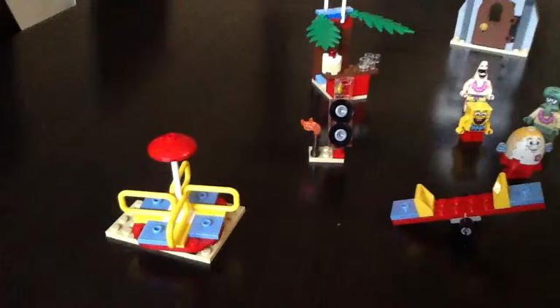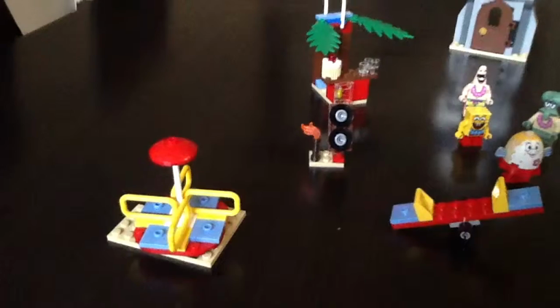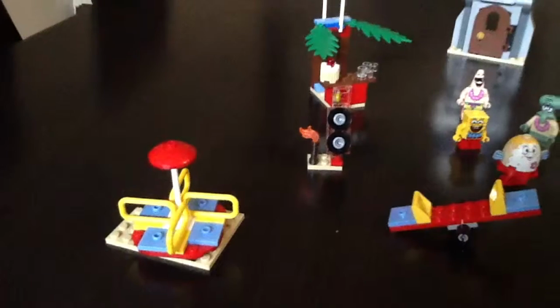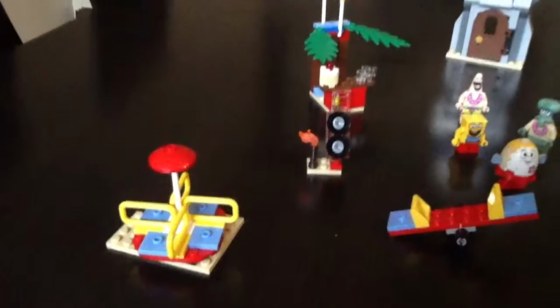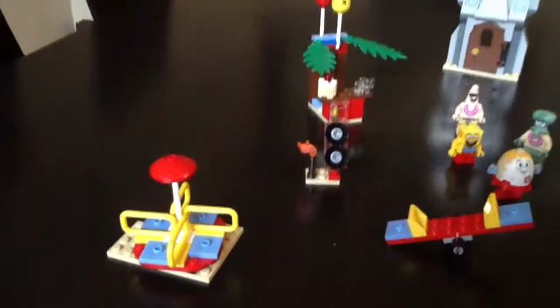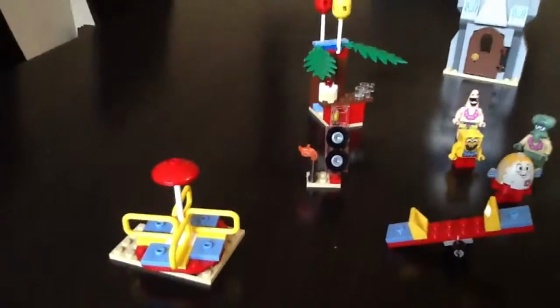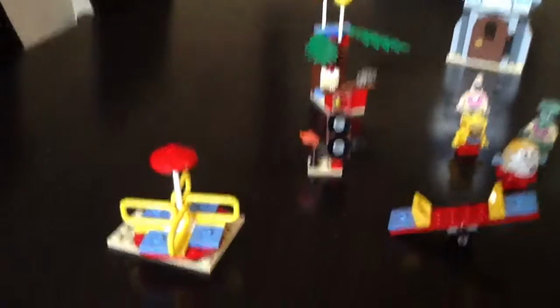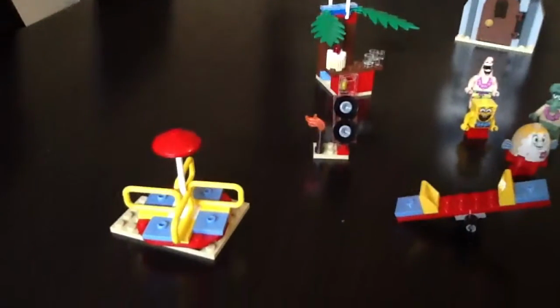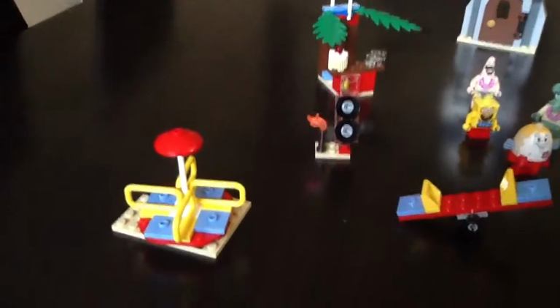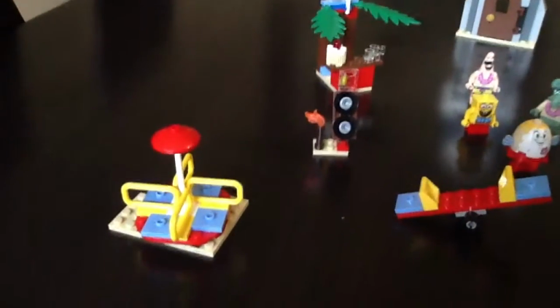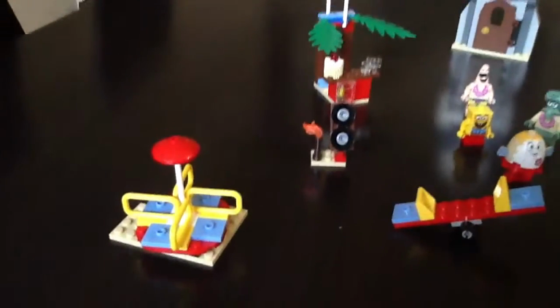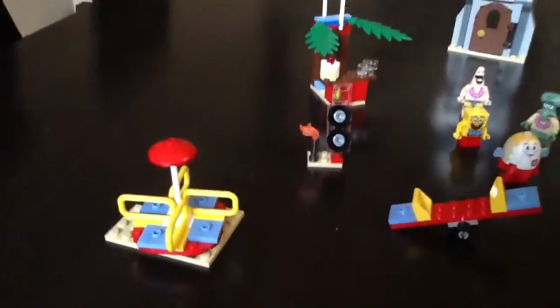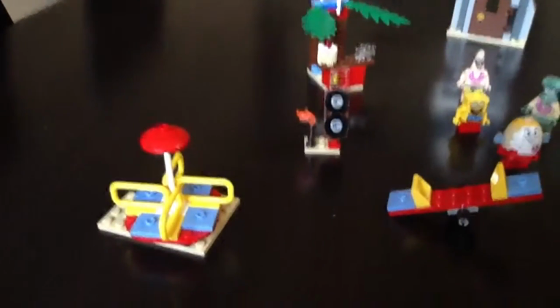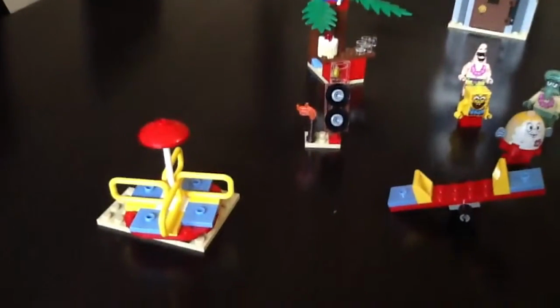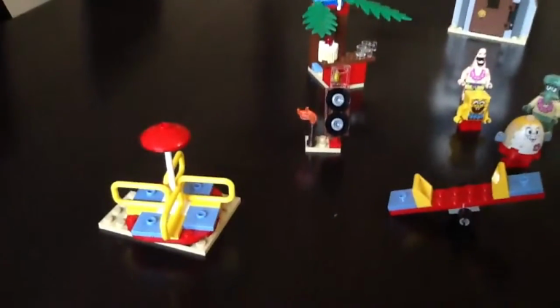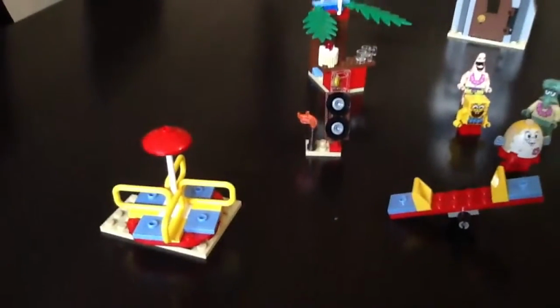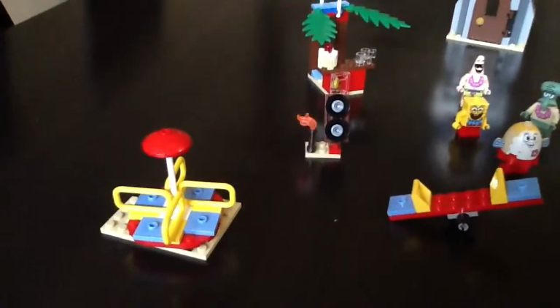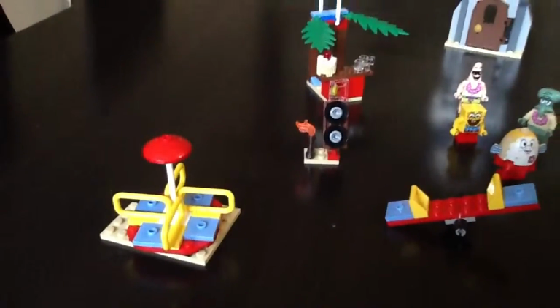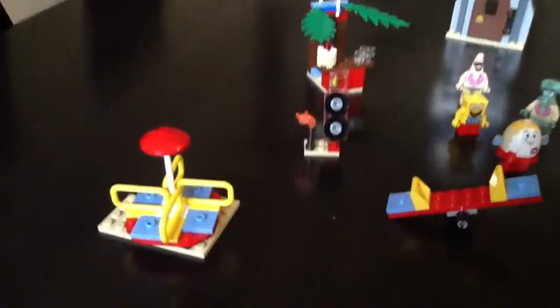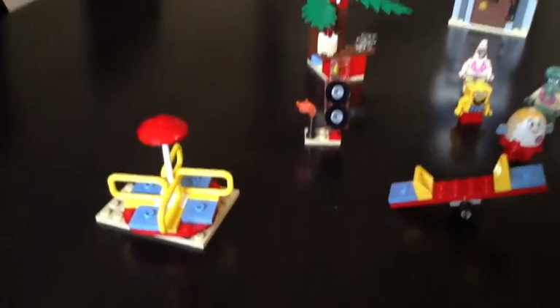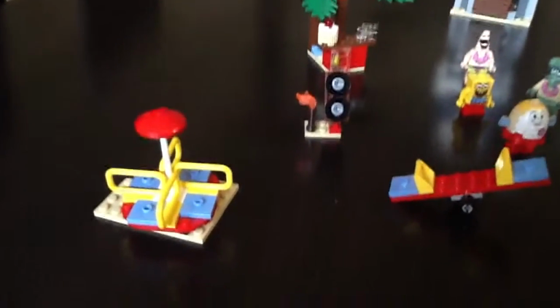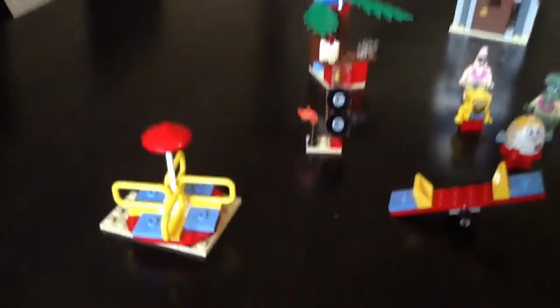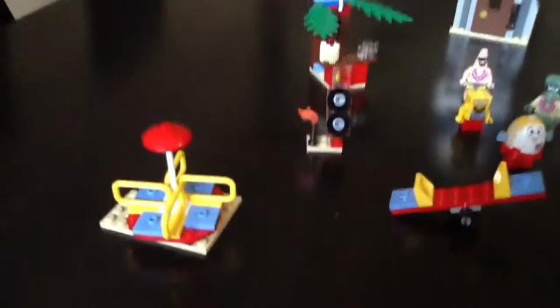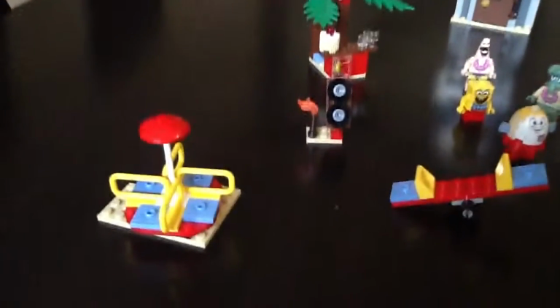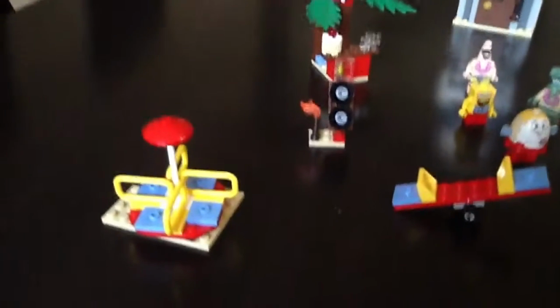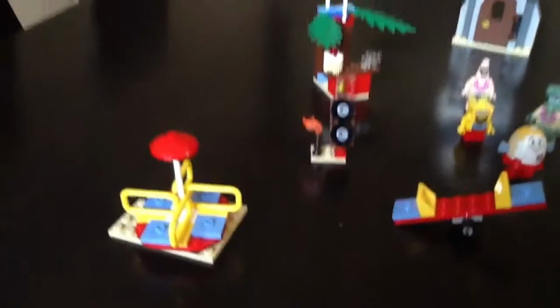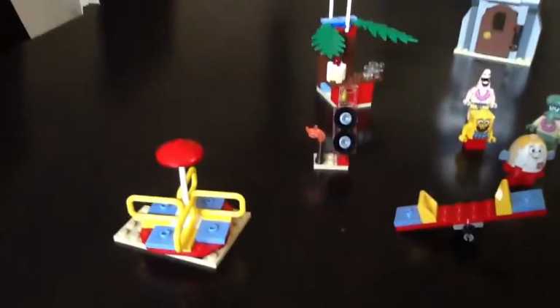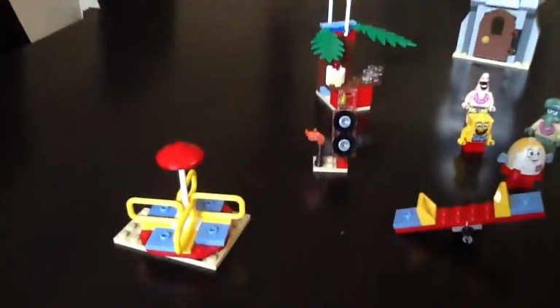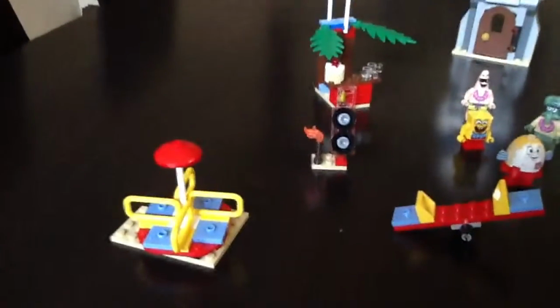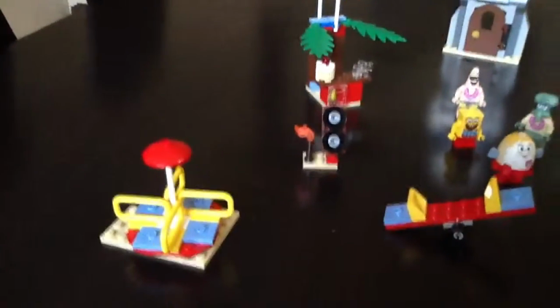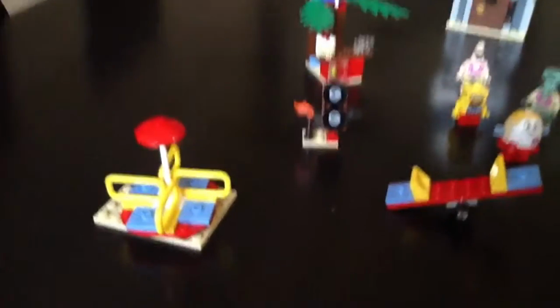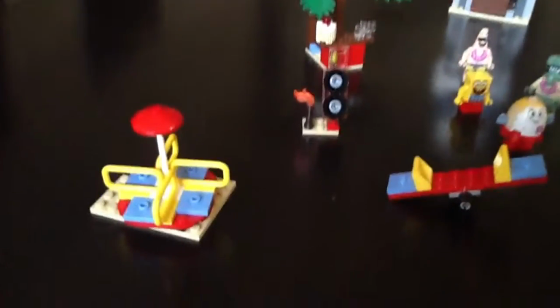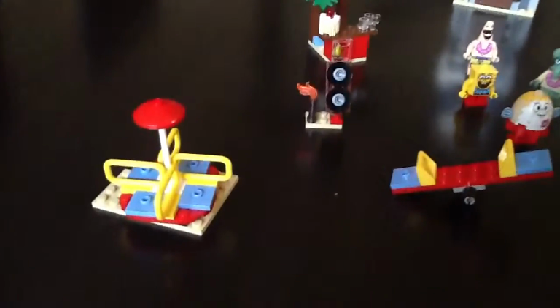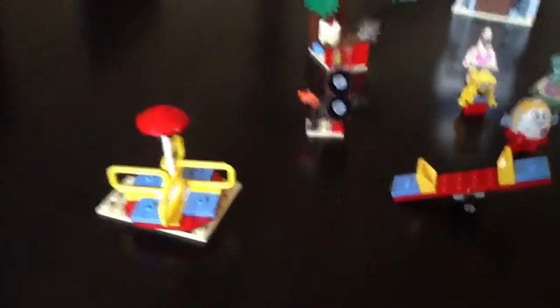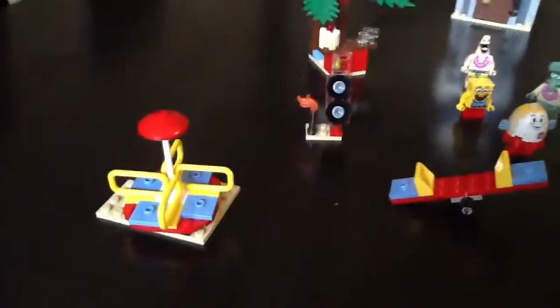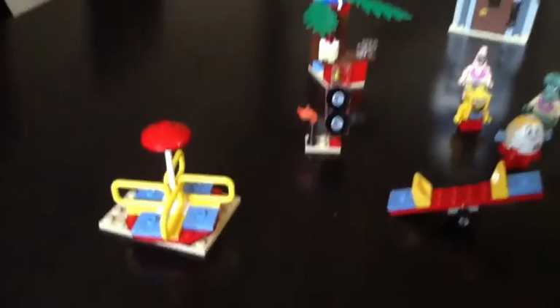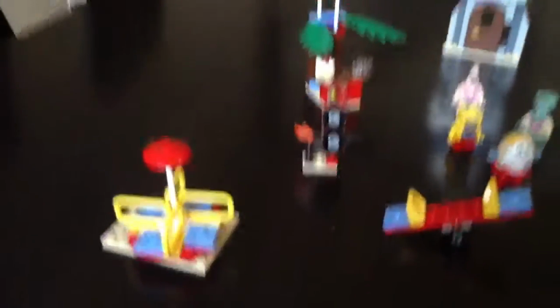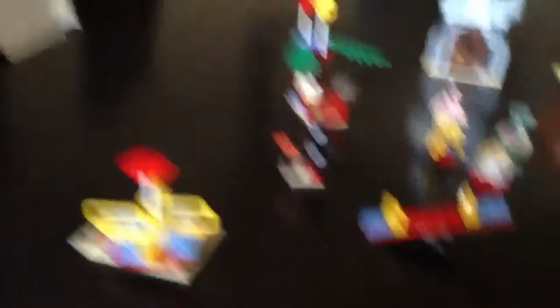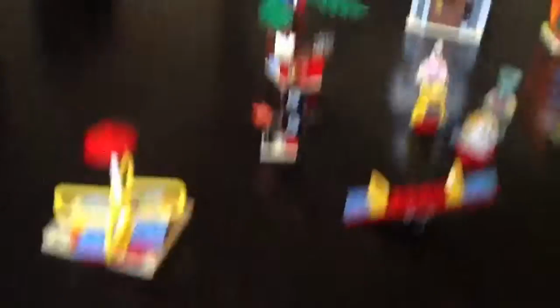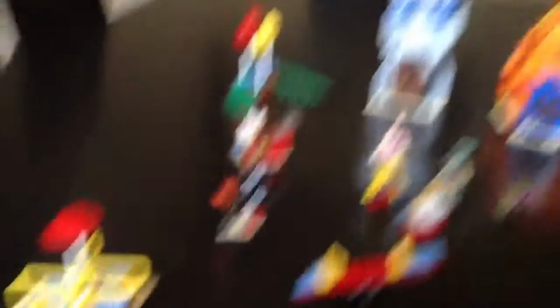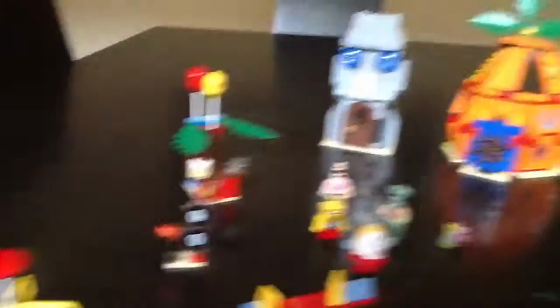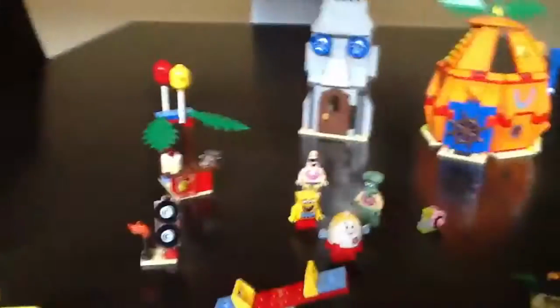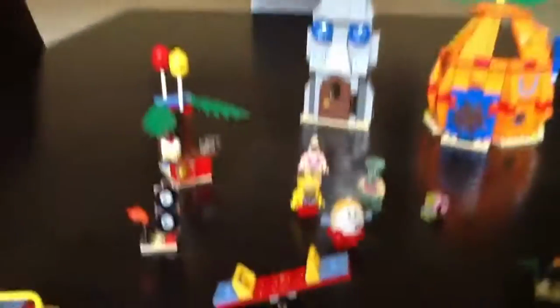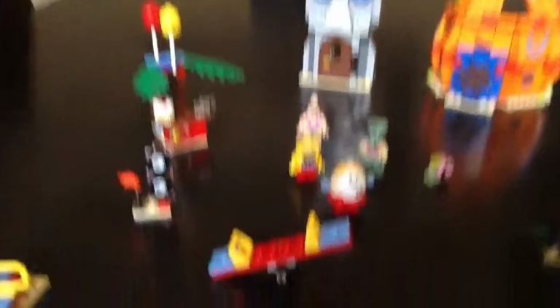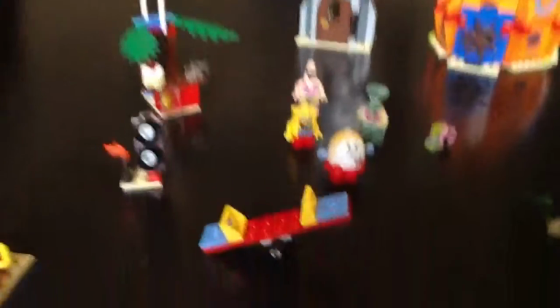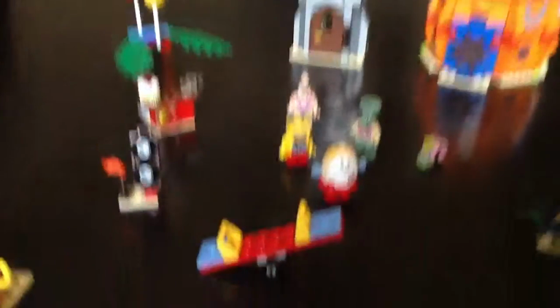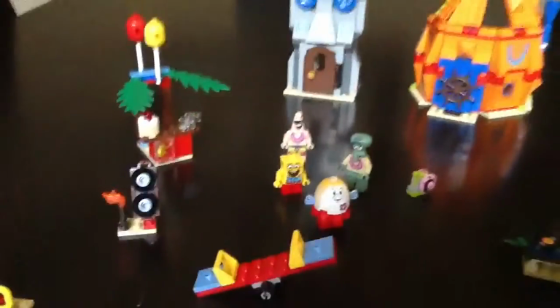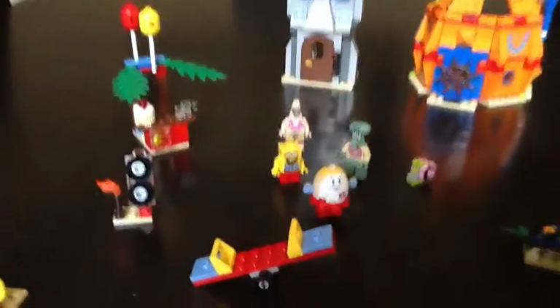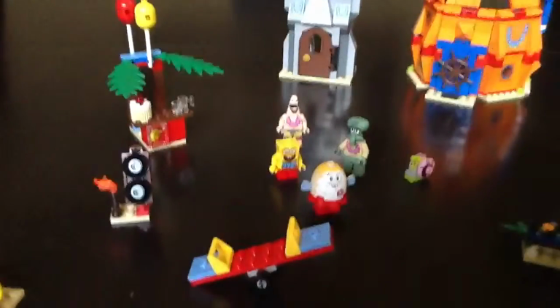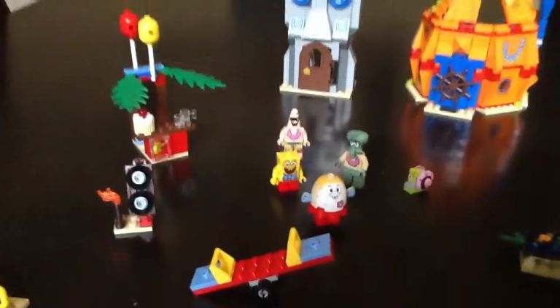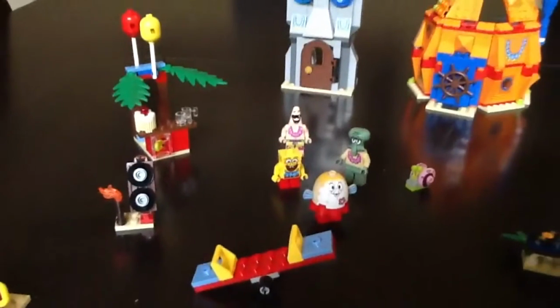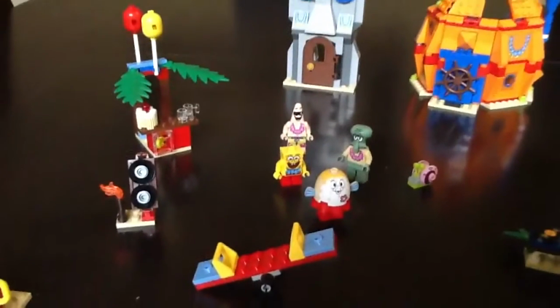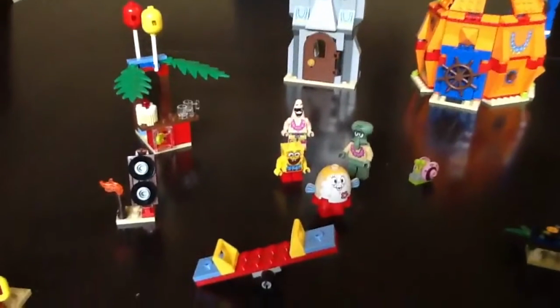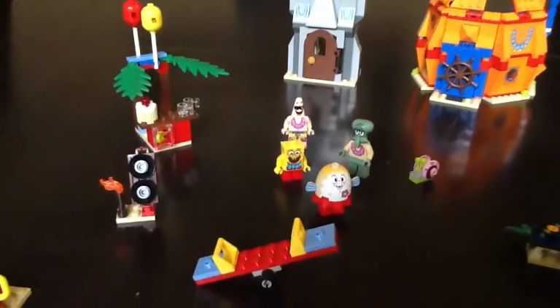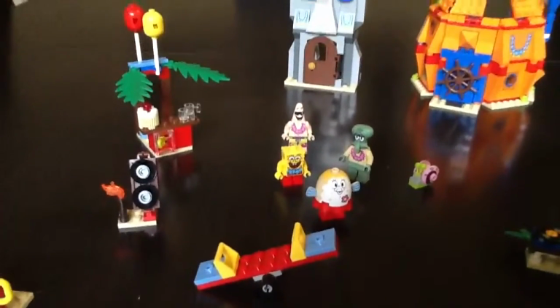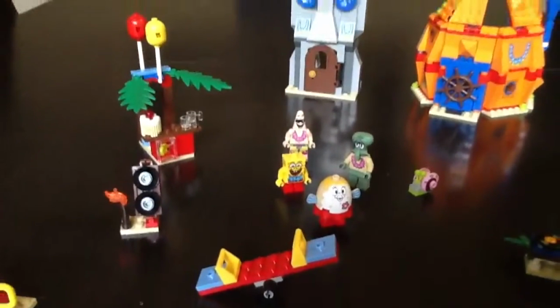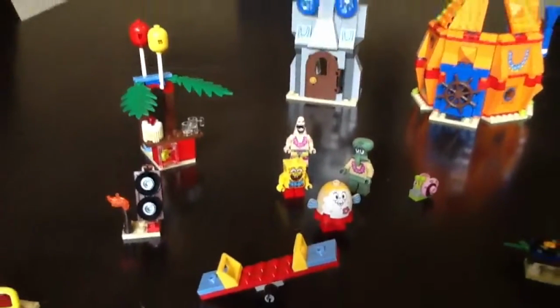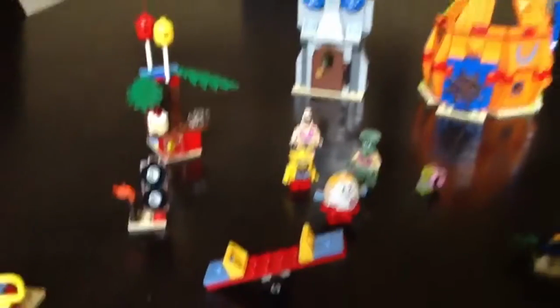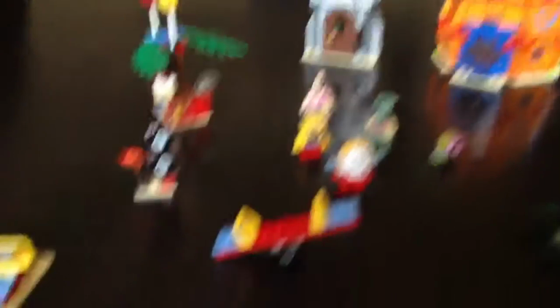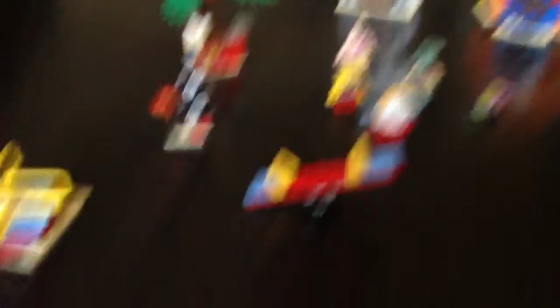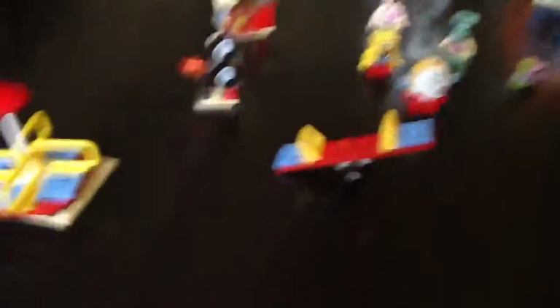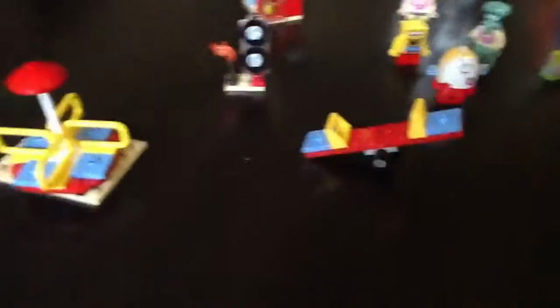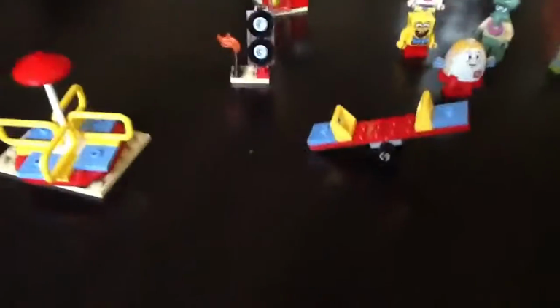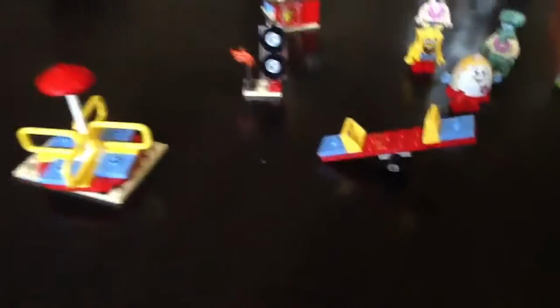Hi, this is Ryan. This is my Spongebob Lego set. It comes with five minifigures — I'll show them in a bit.